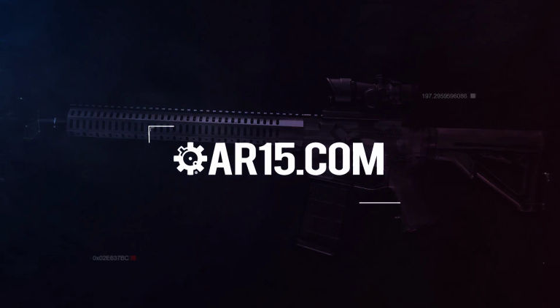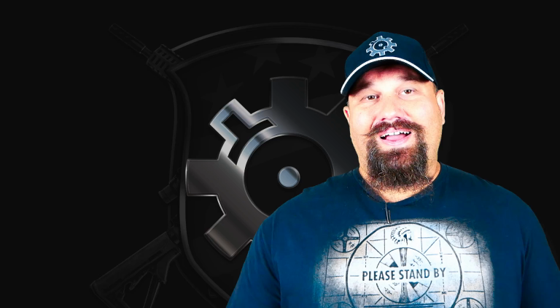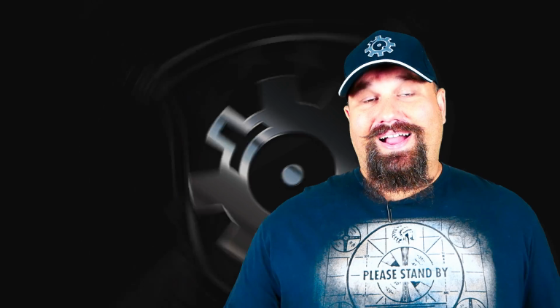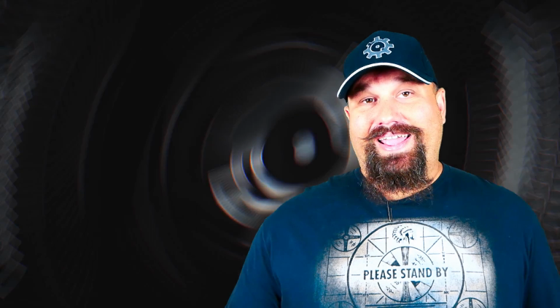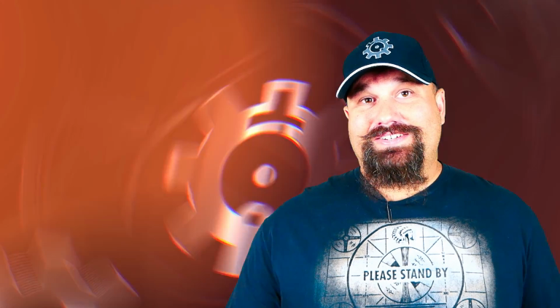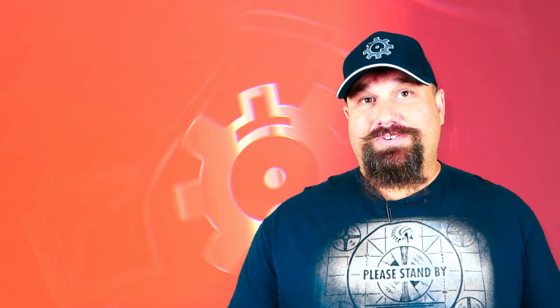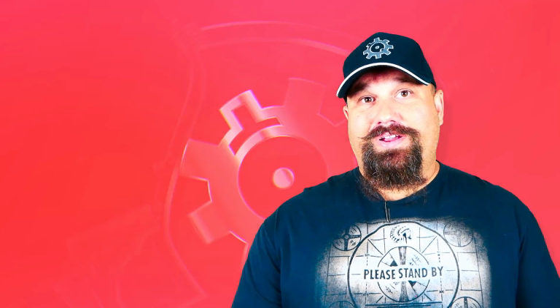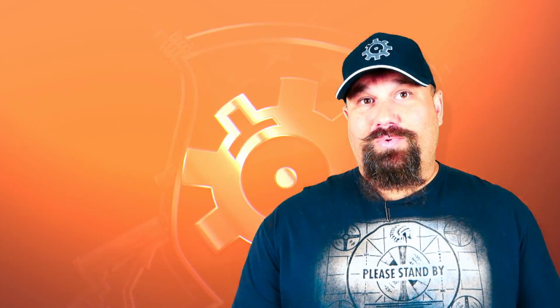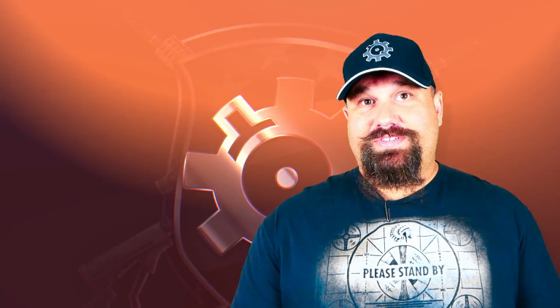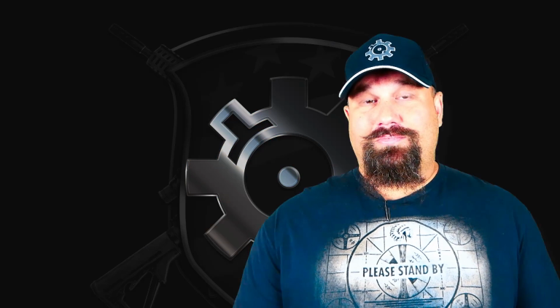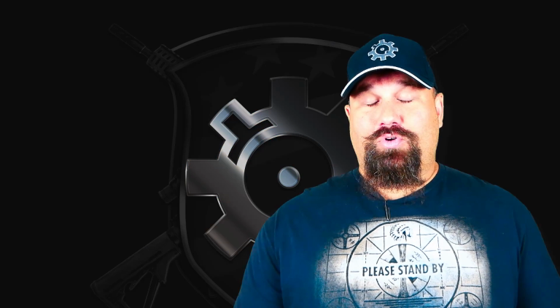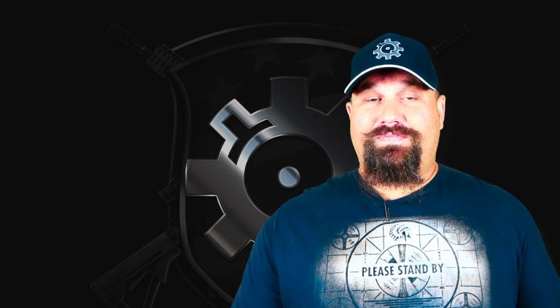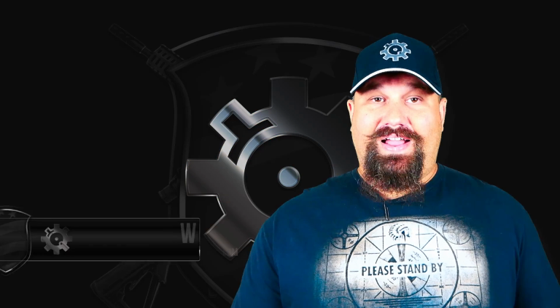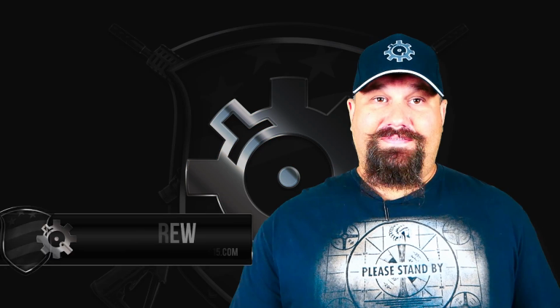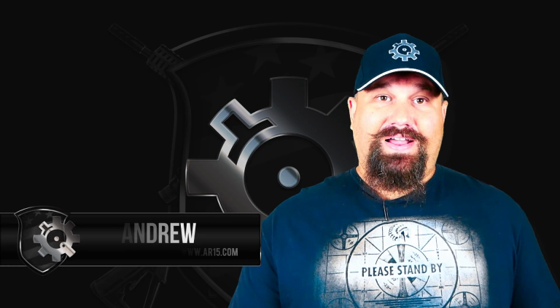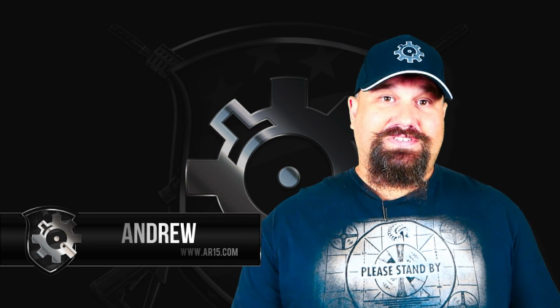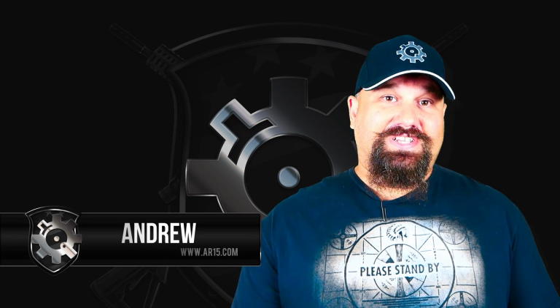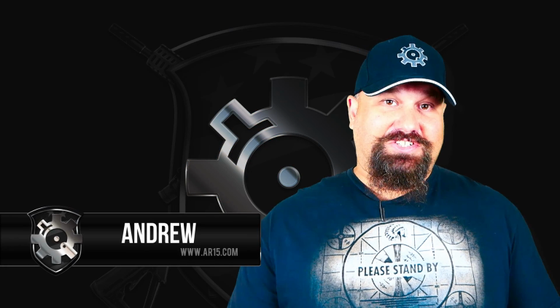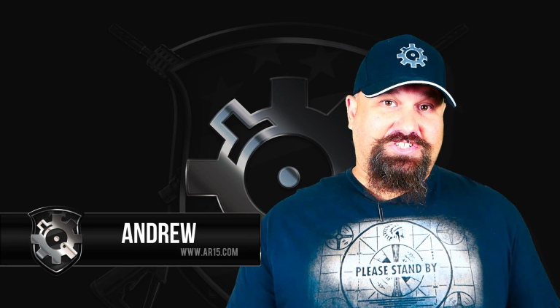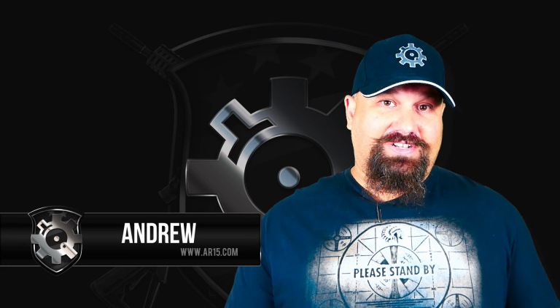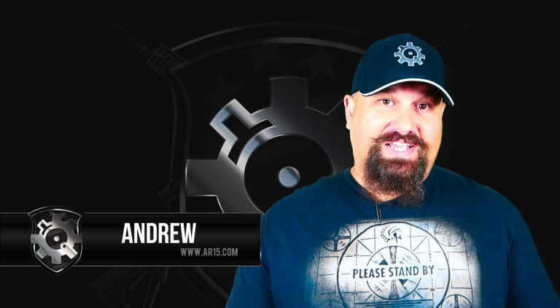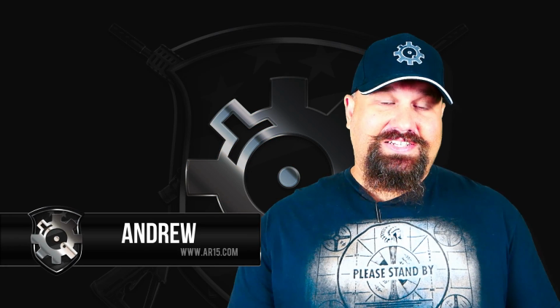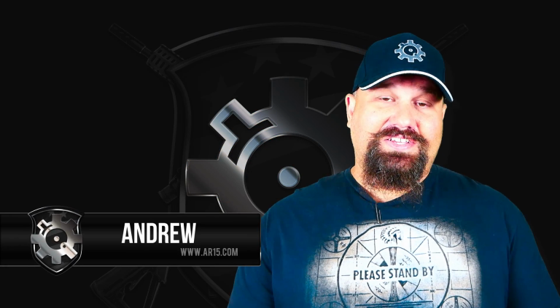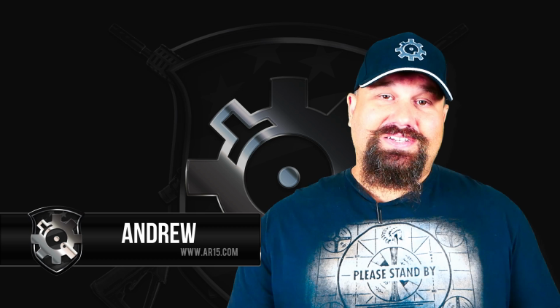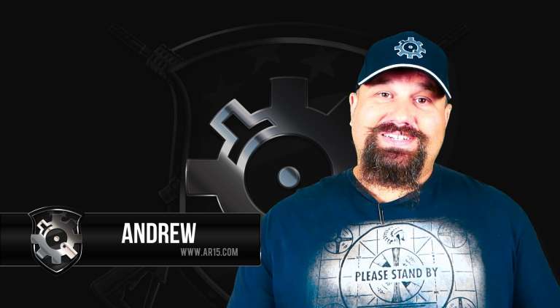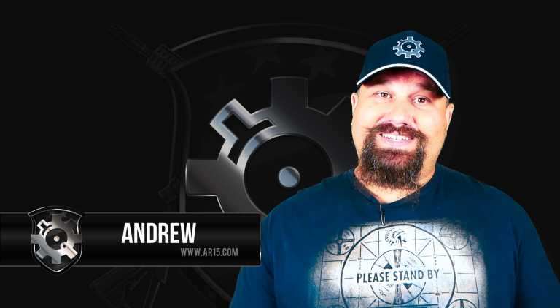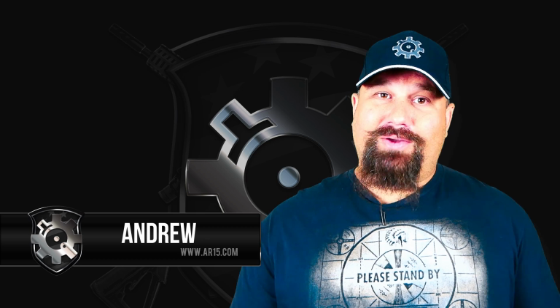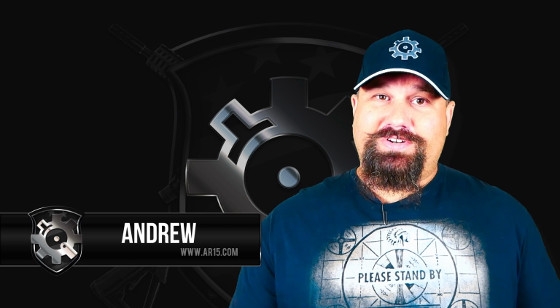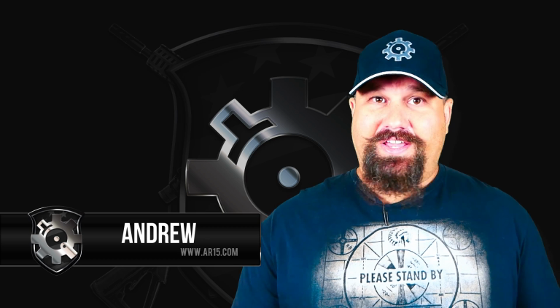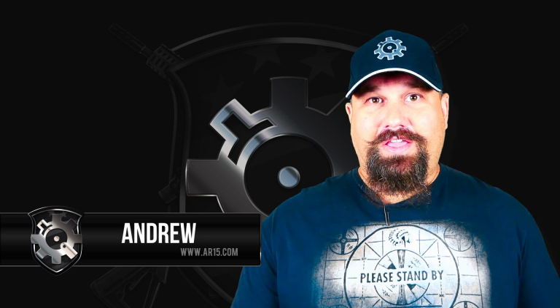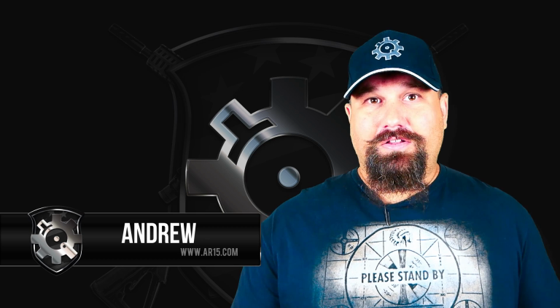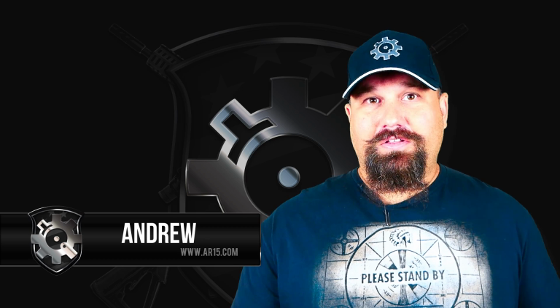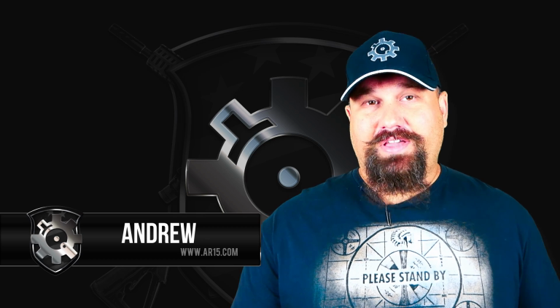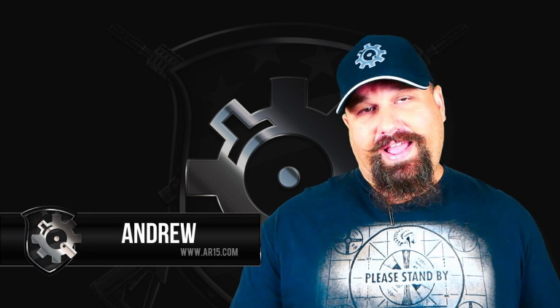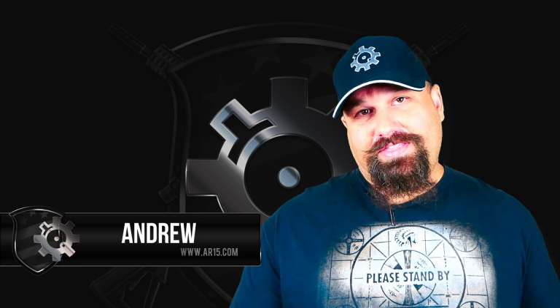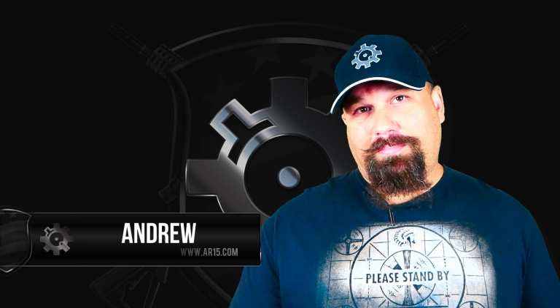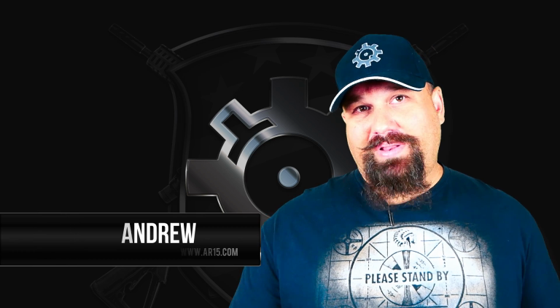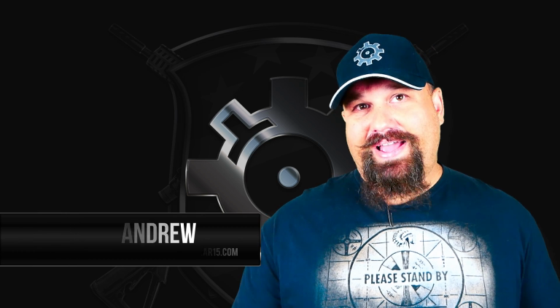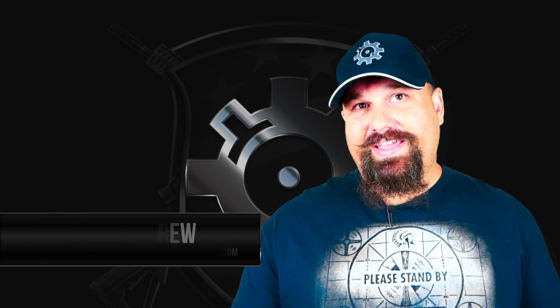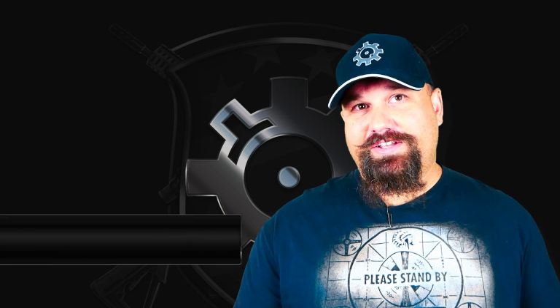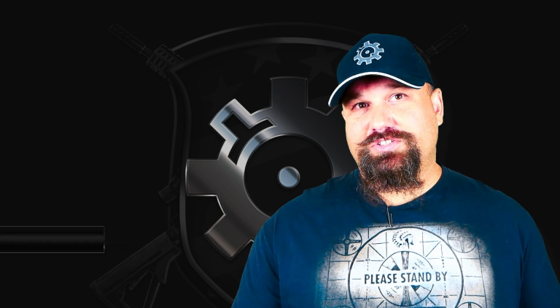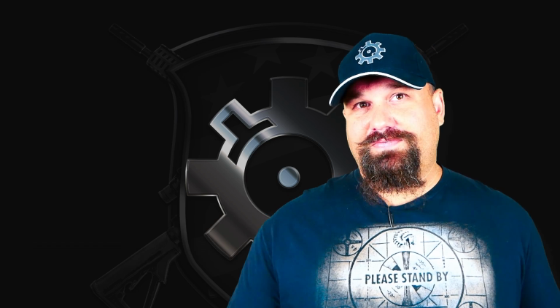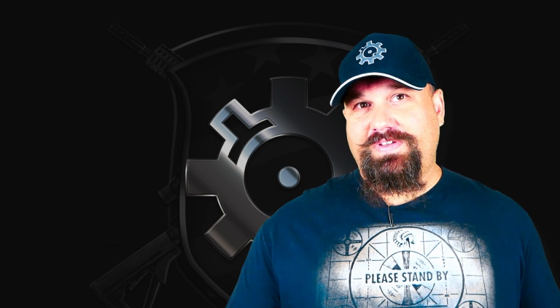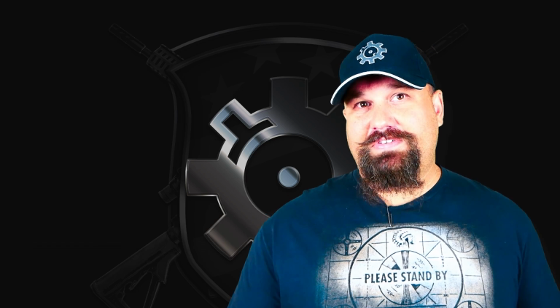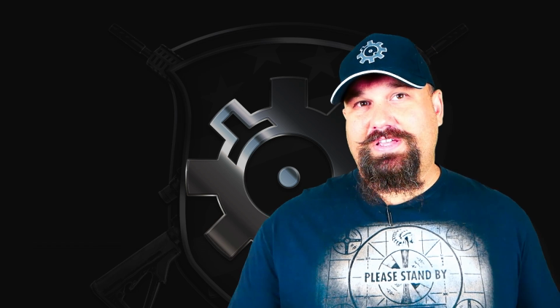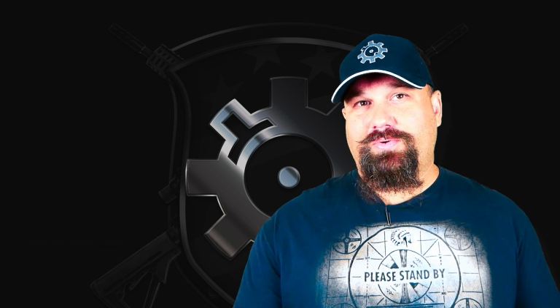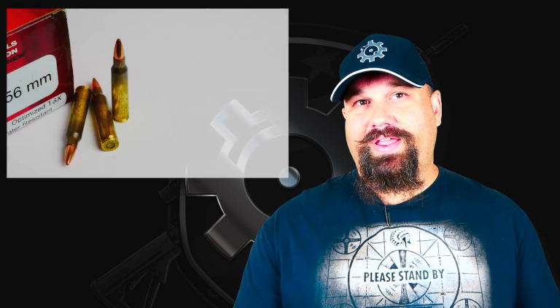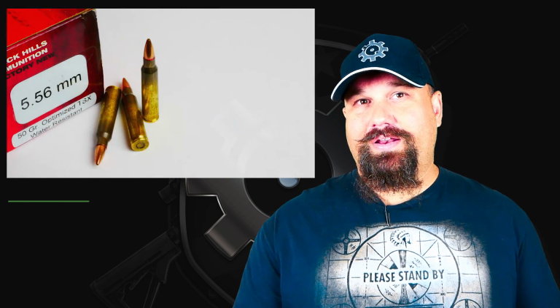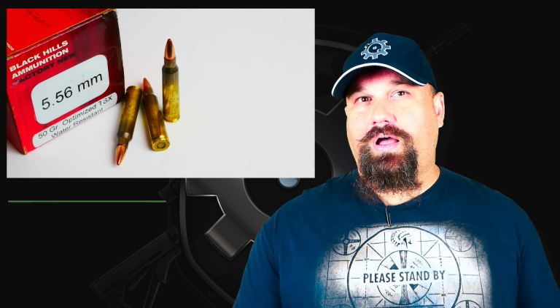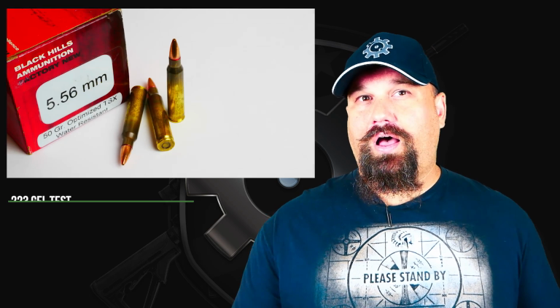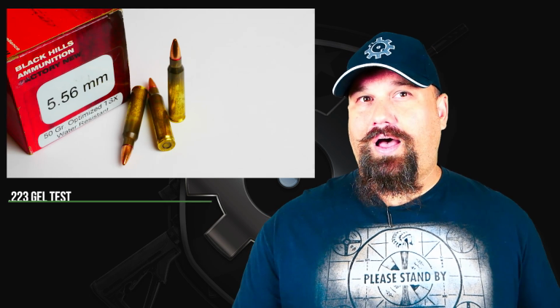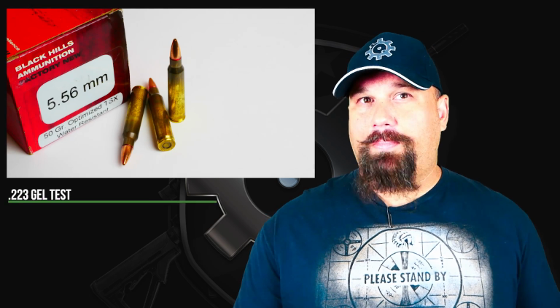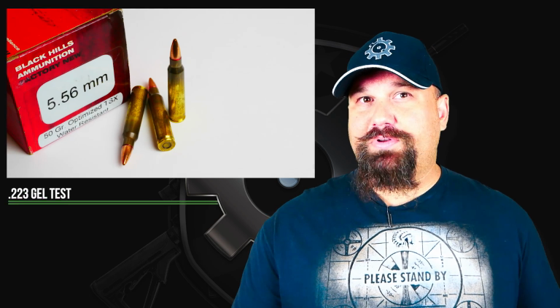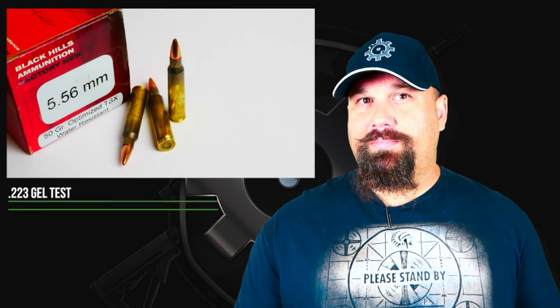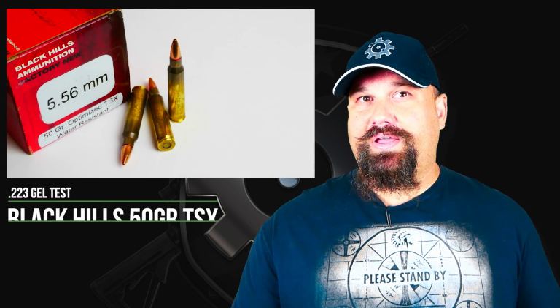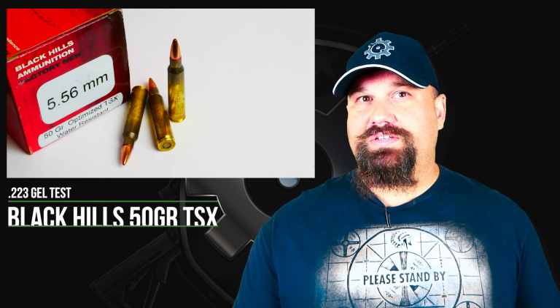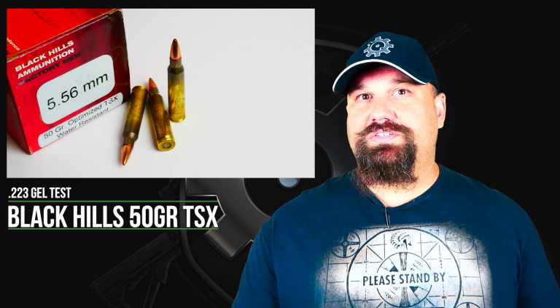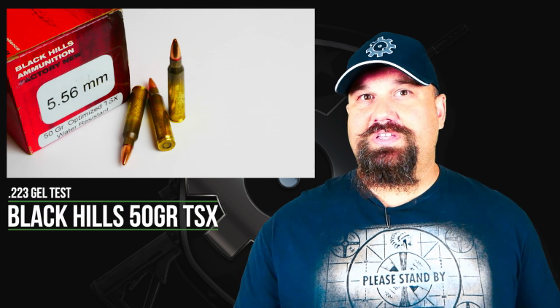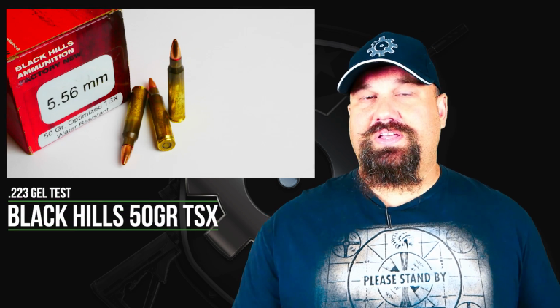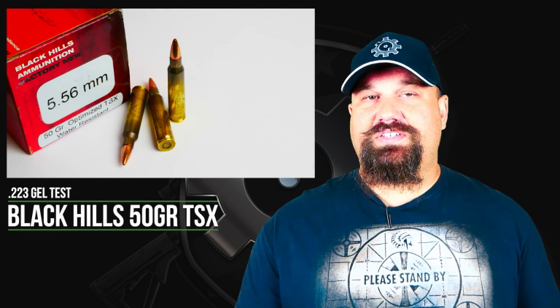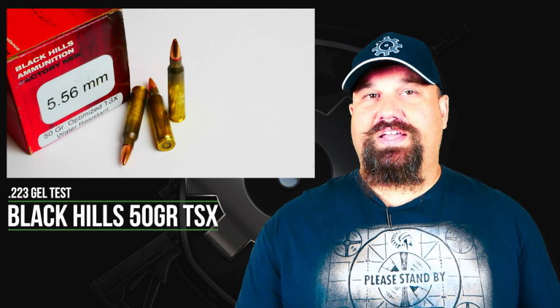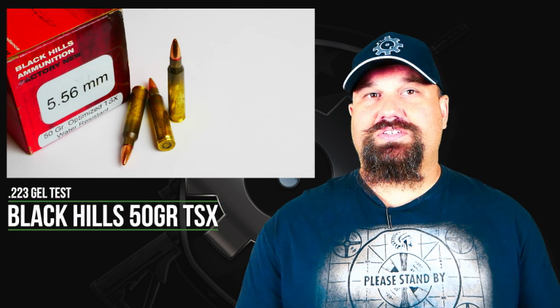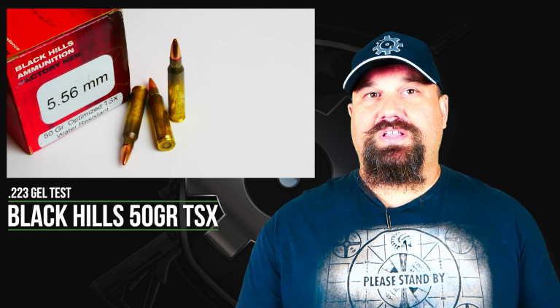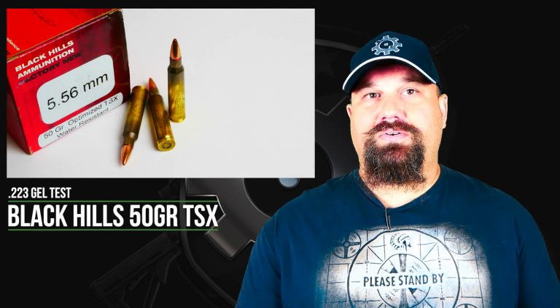Hi, Andrew here with some more 556 gel testing. Today we're taking a look at the Black Hills 50 grain Optimized TSX load.